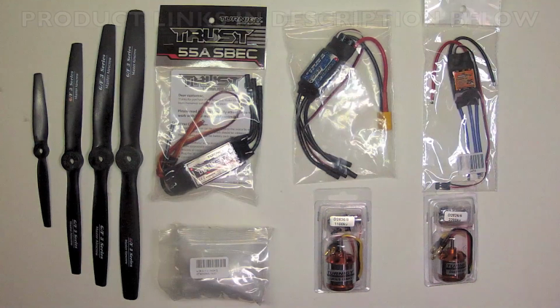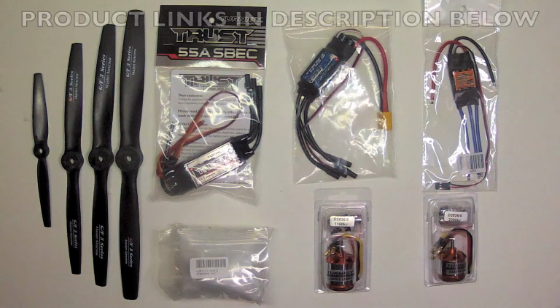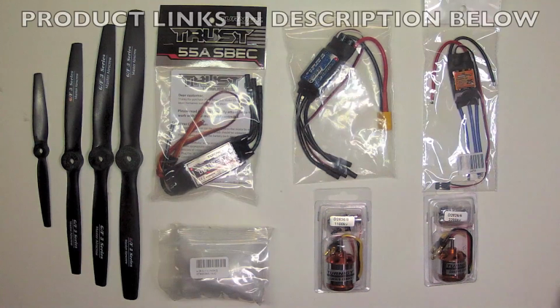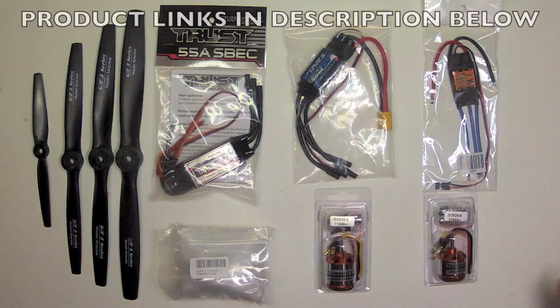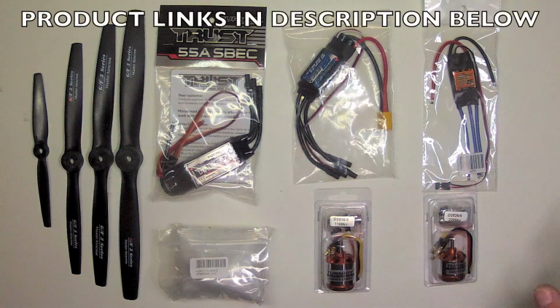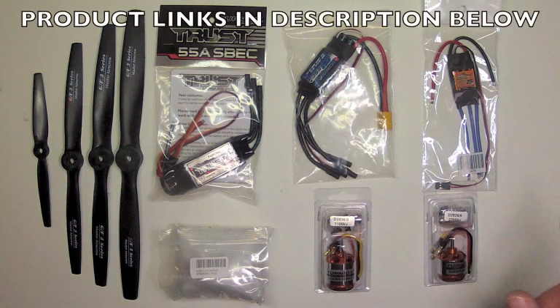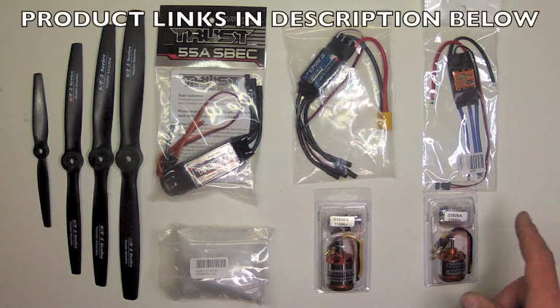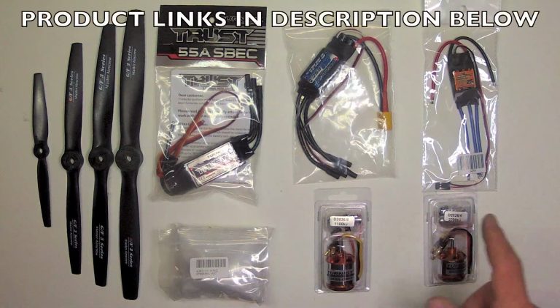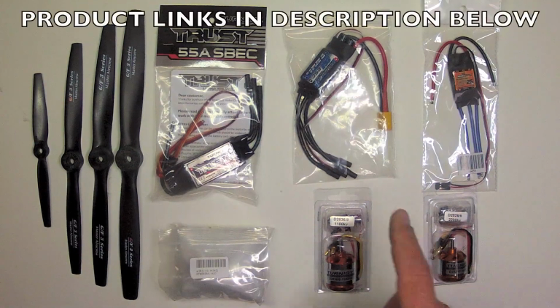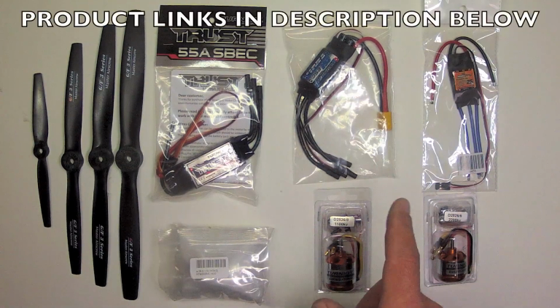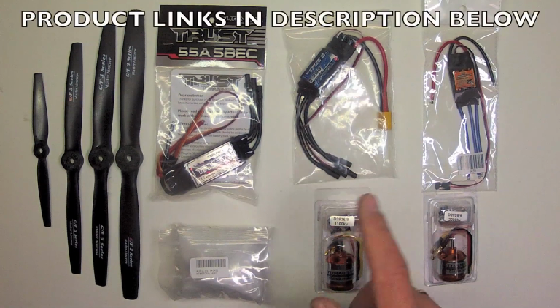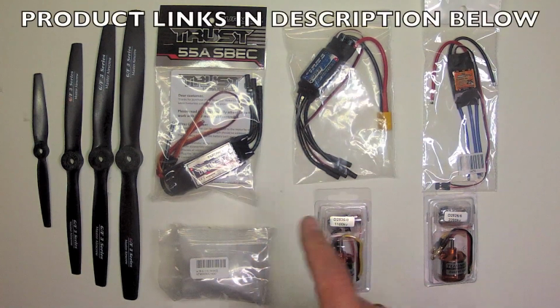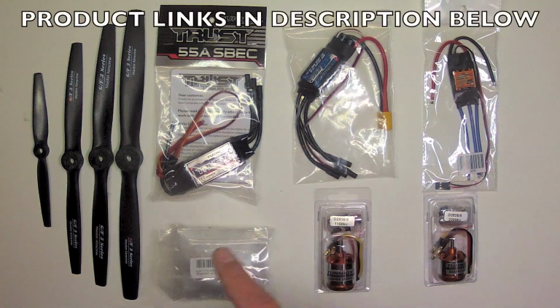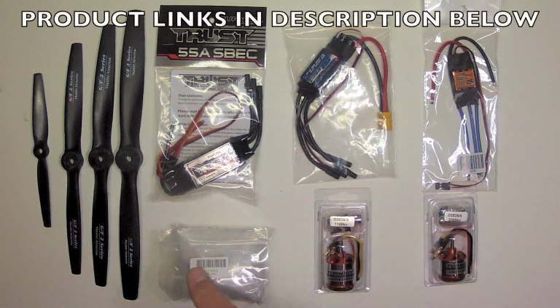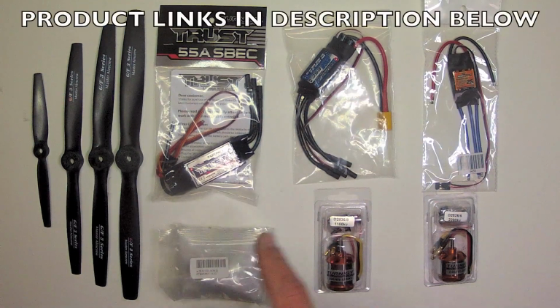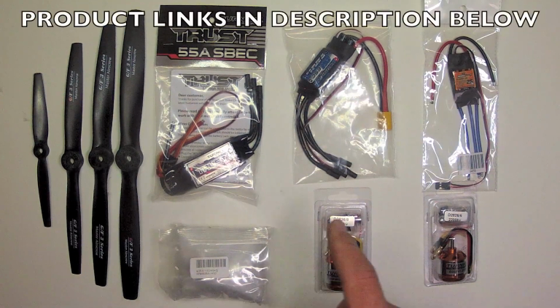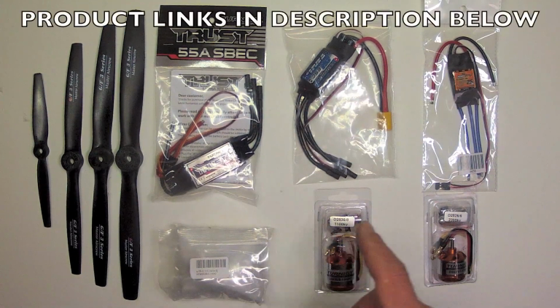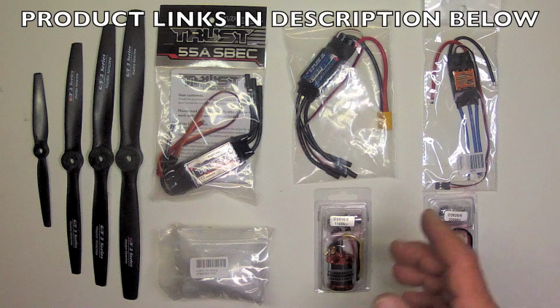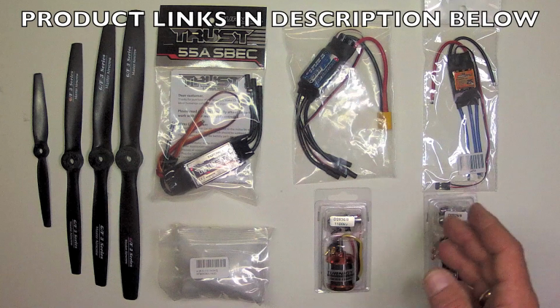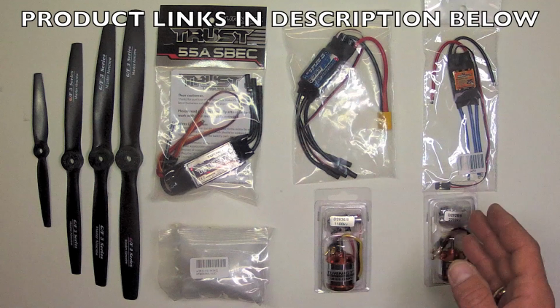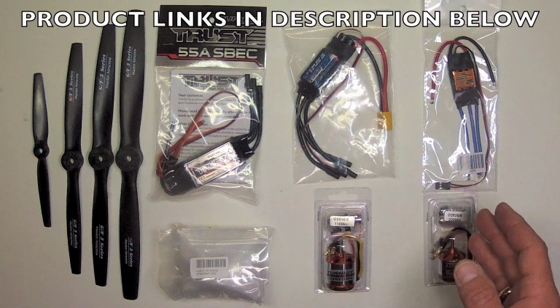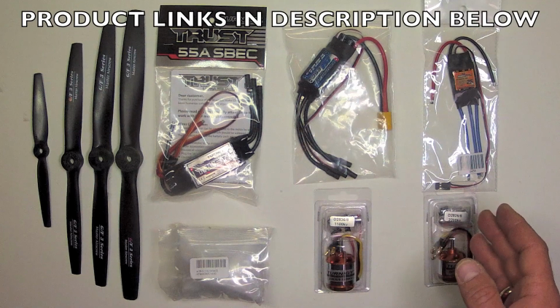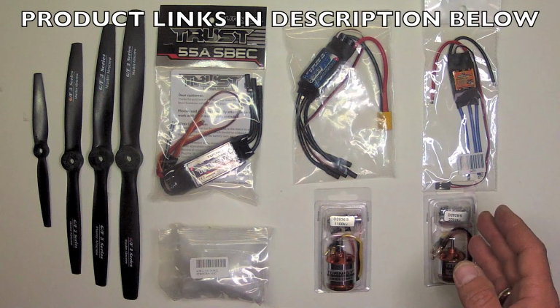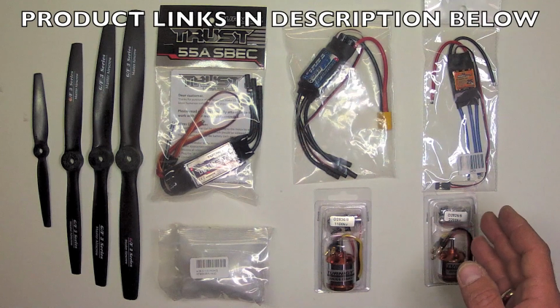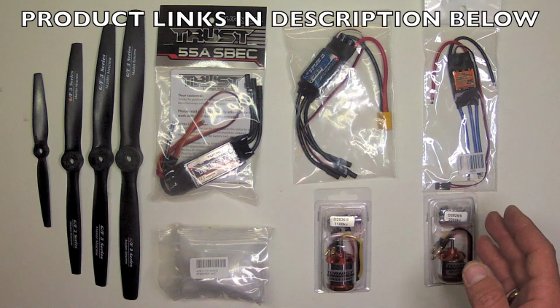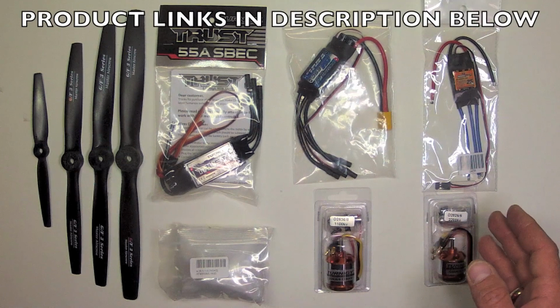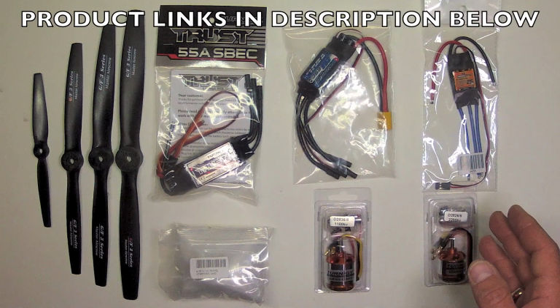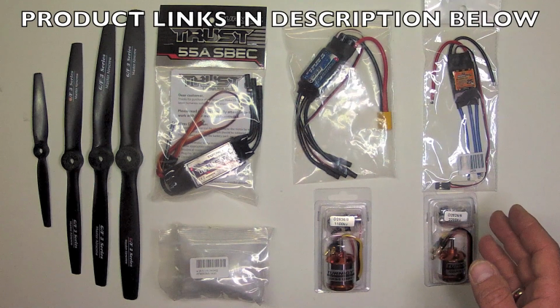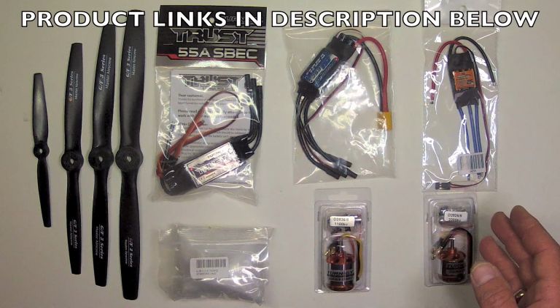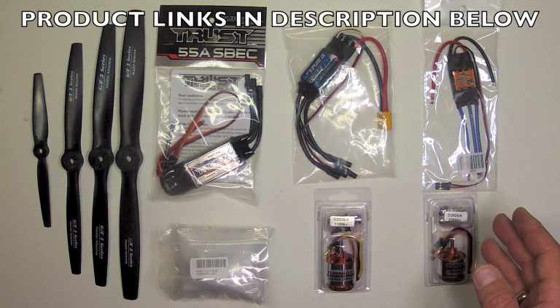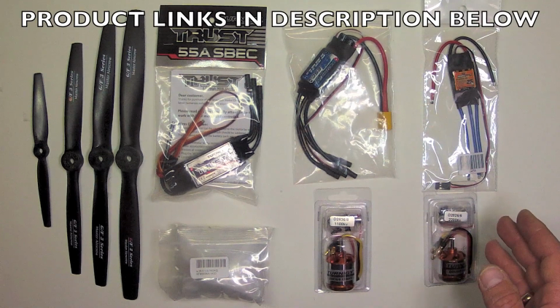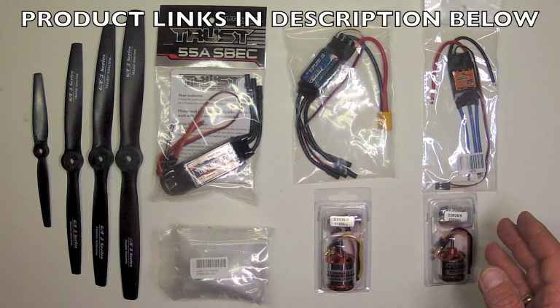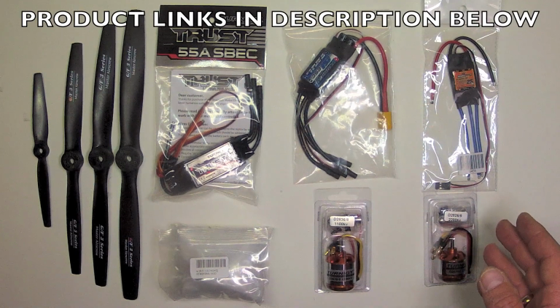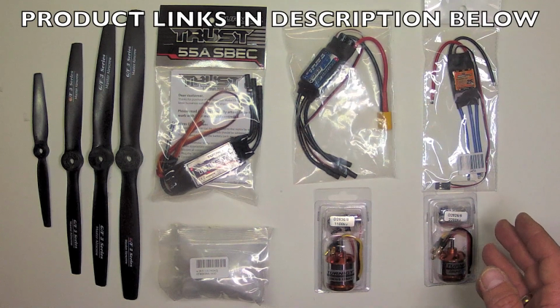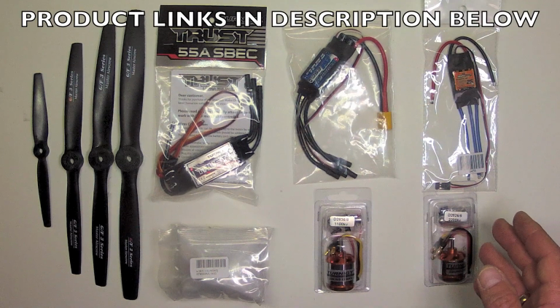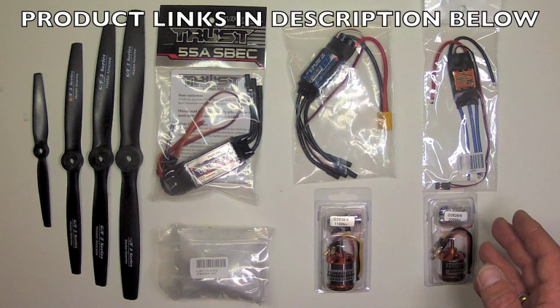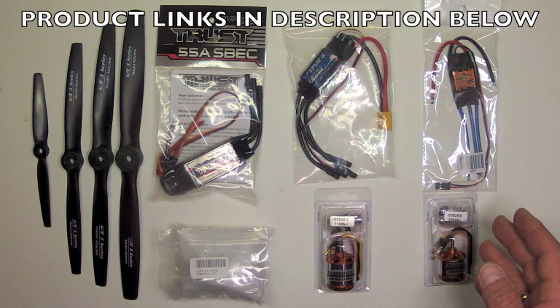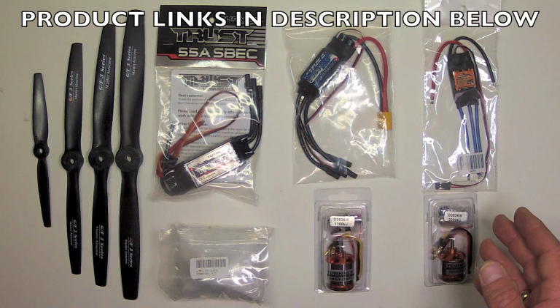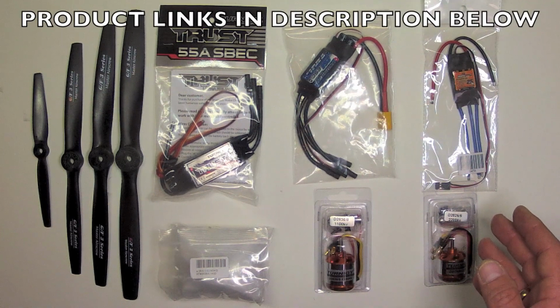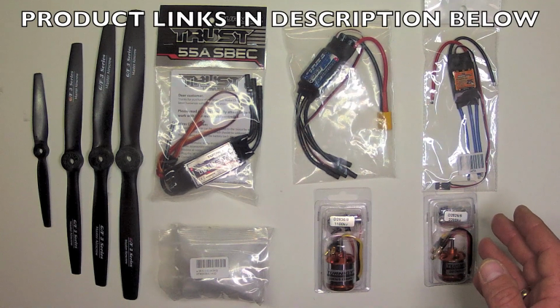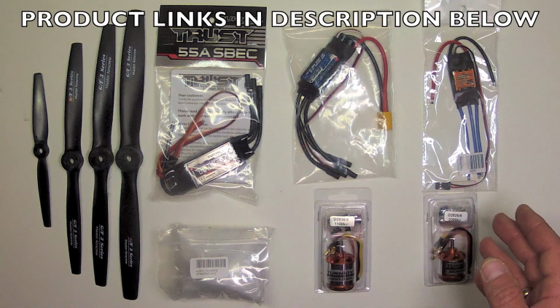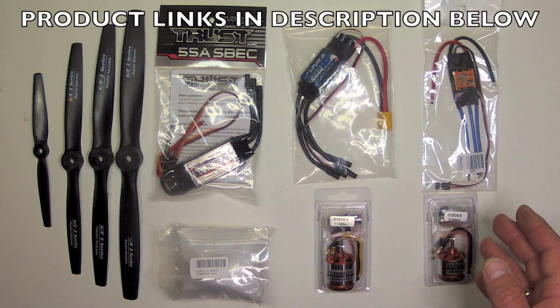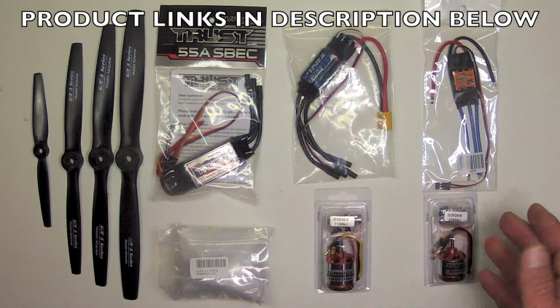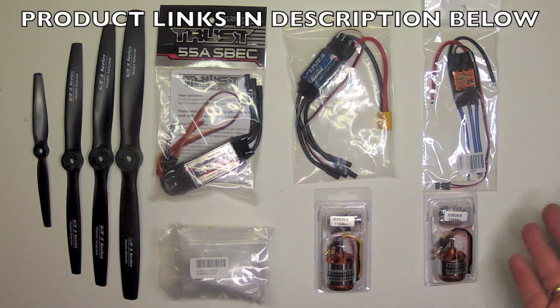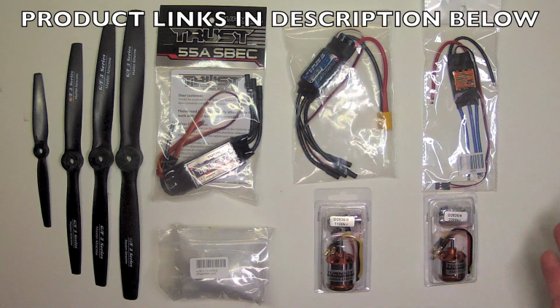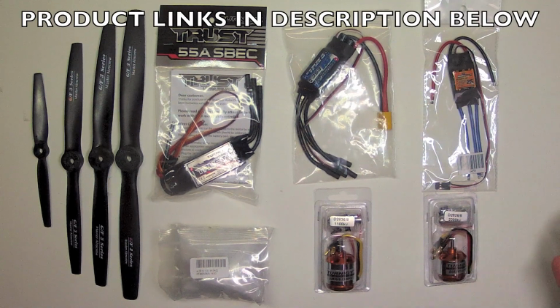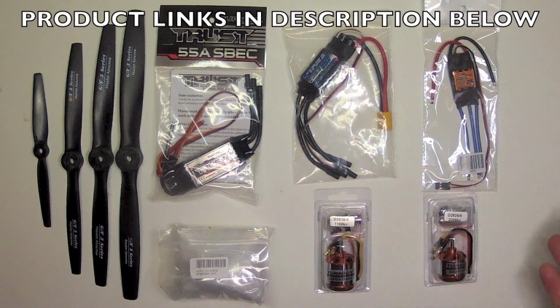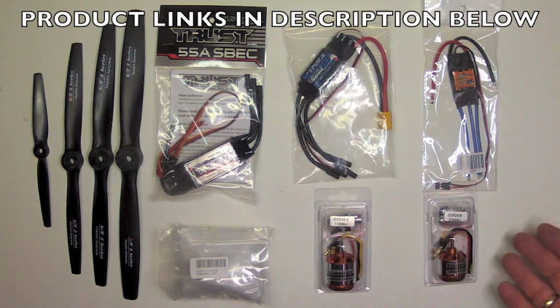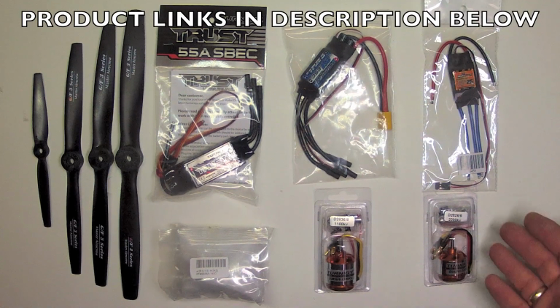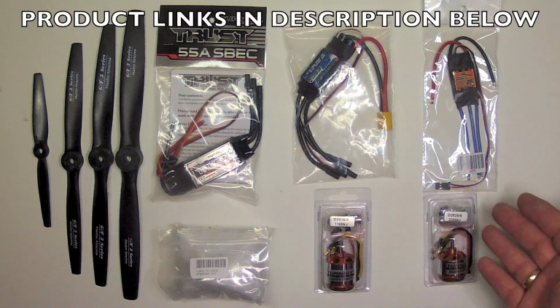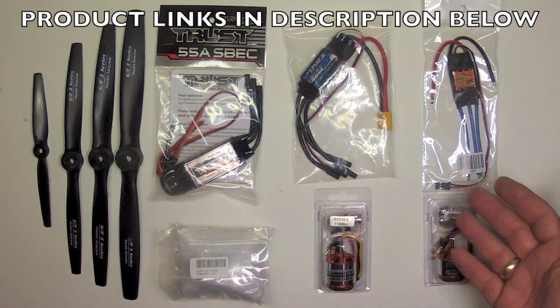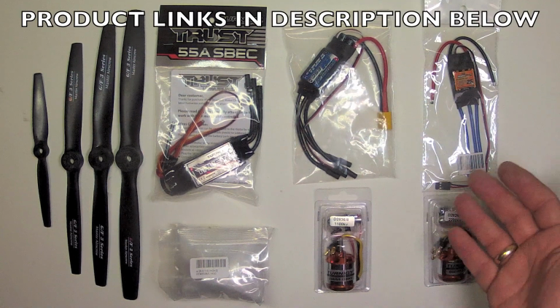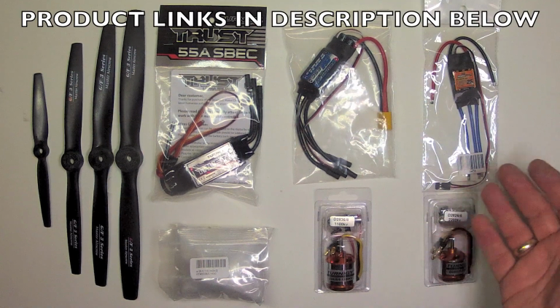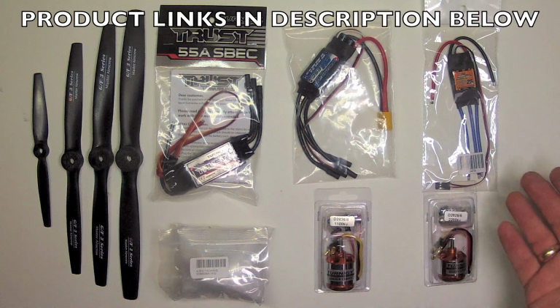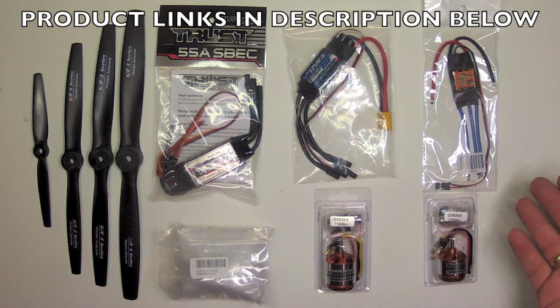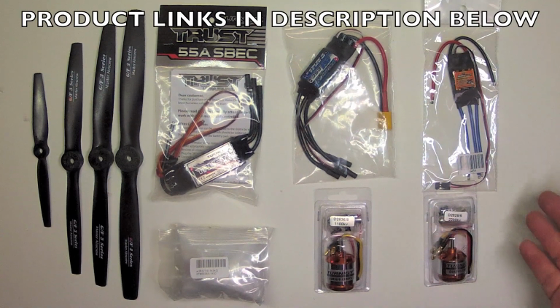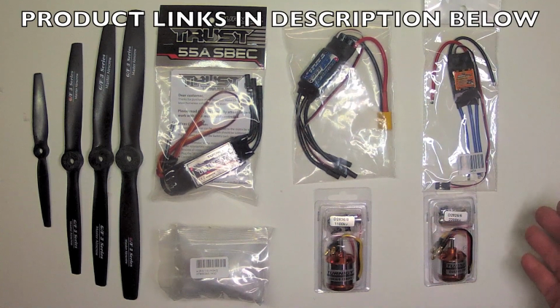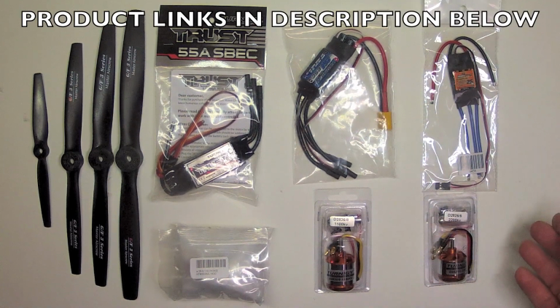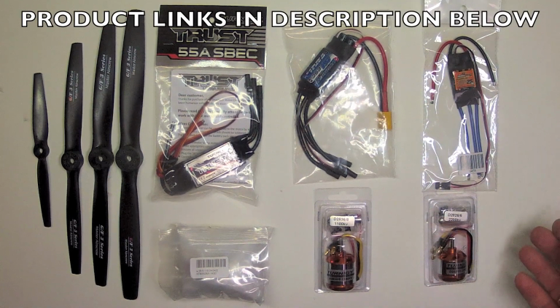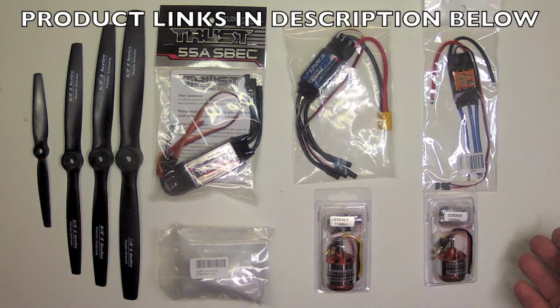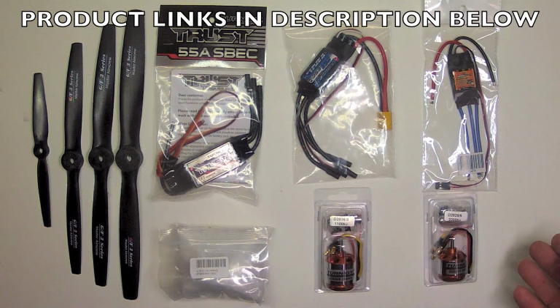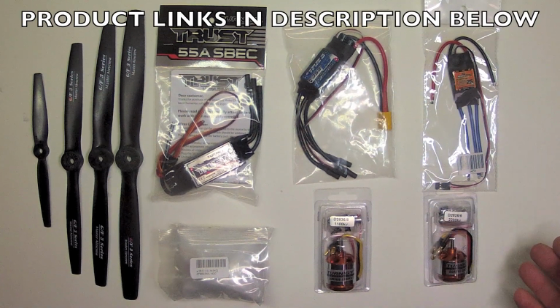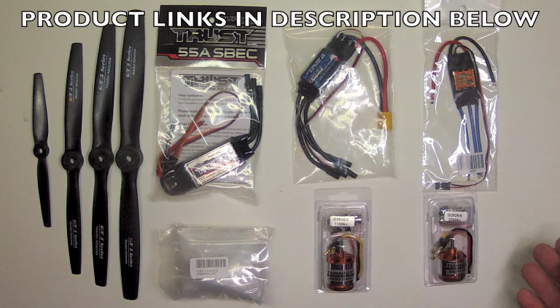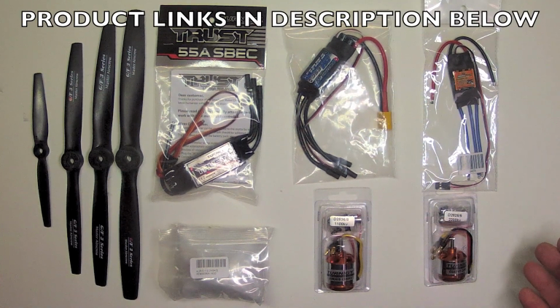I'll review each of these in great detail, test them for thrust, amp draw, and wattage, and show you how to hook them up and how to mount them.